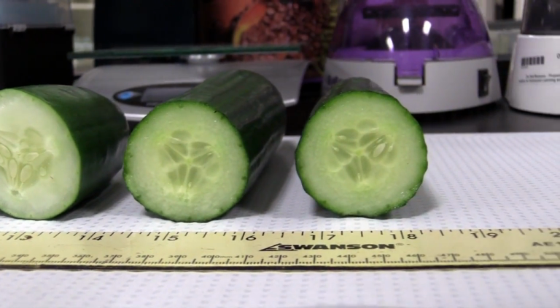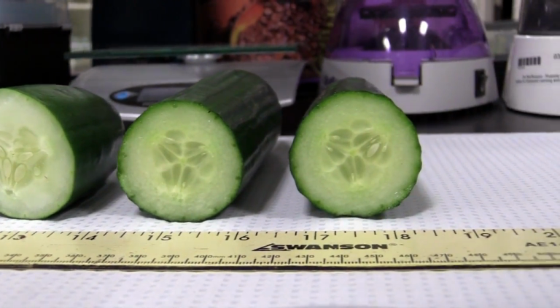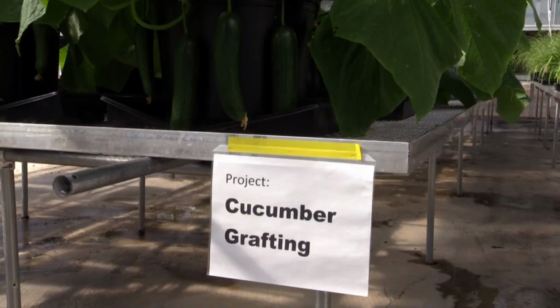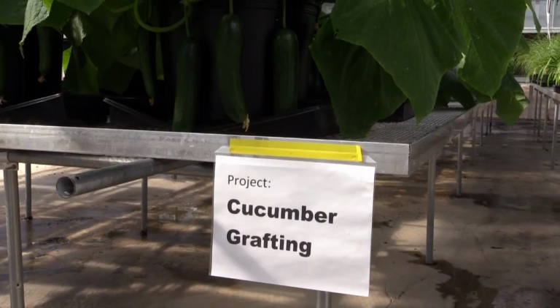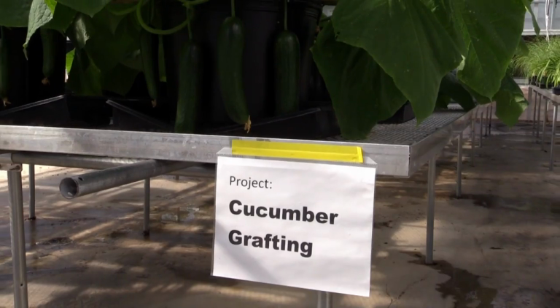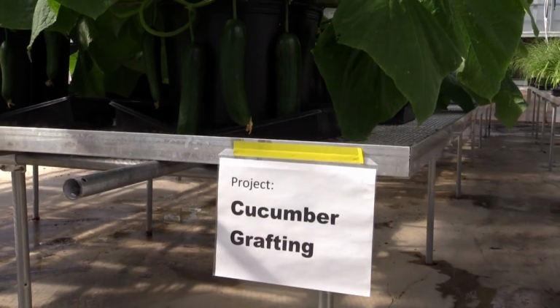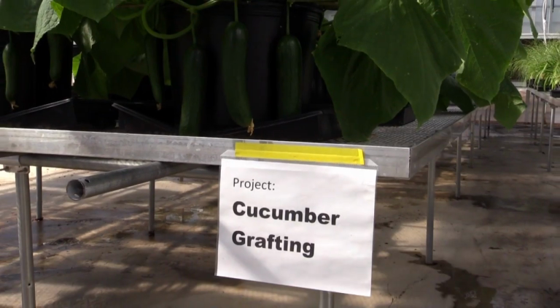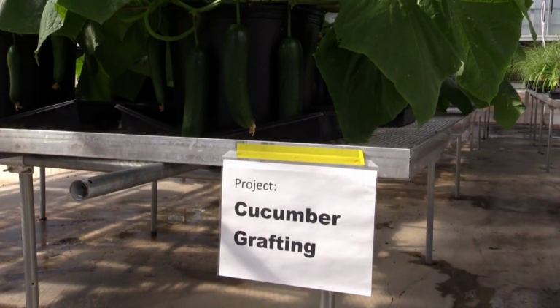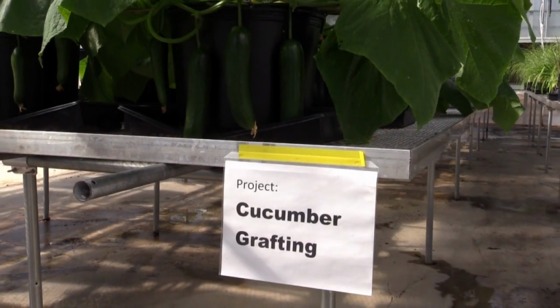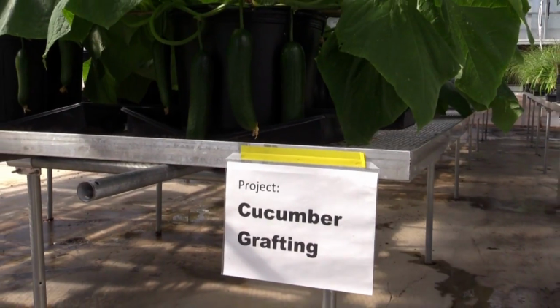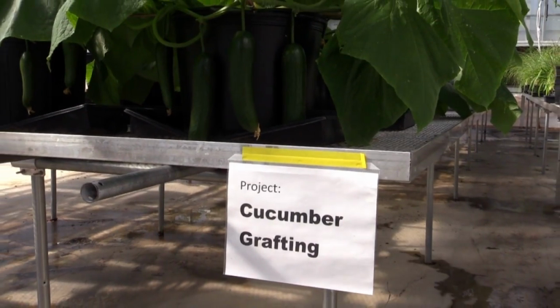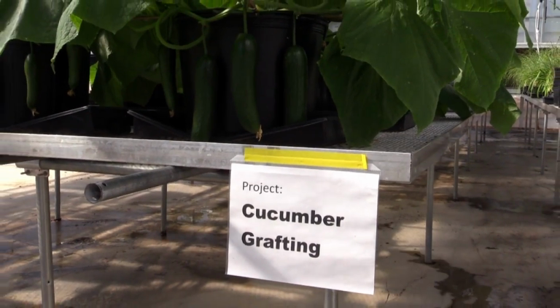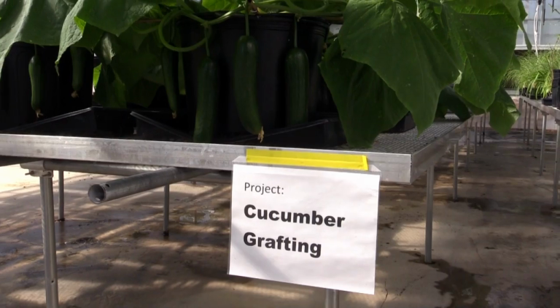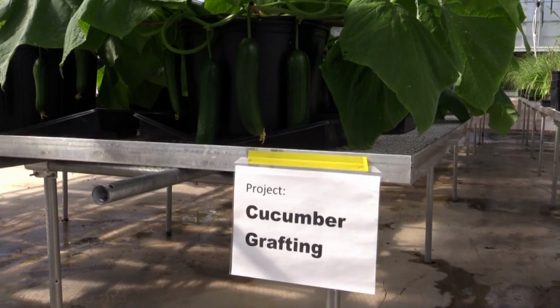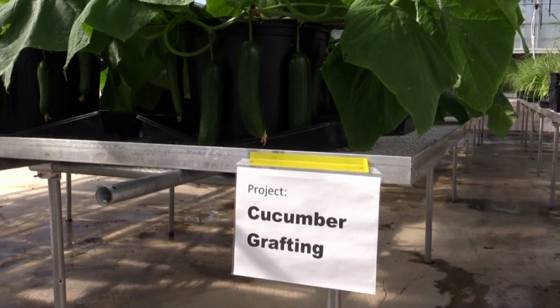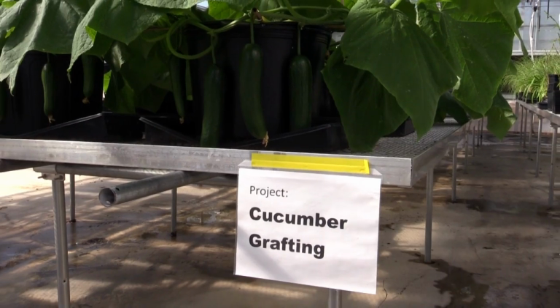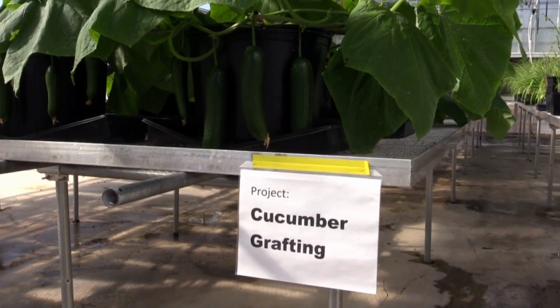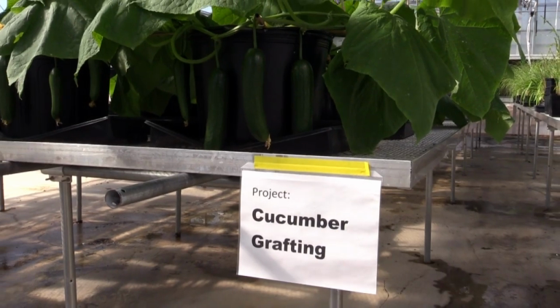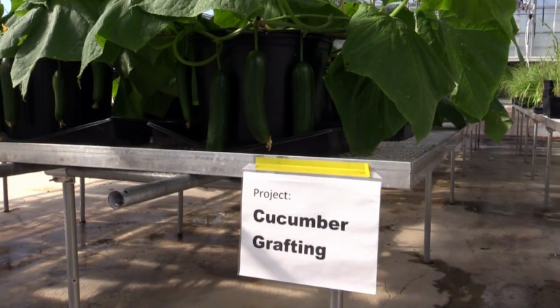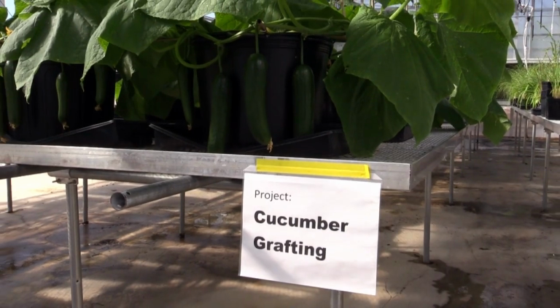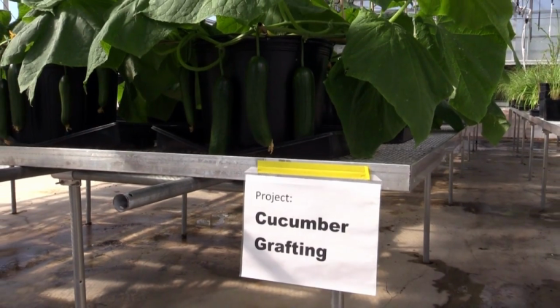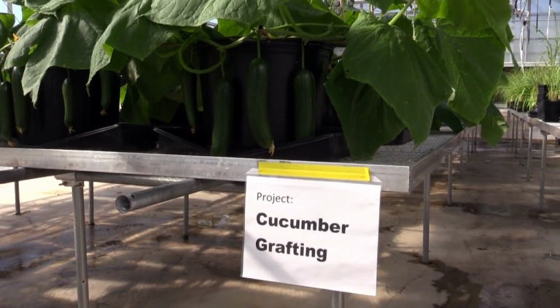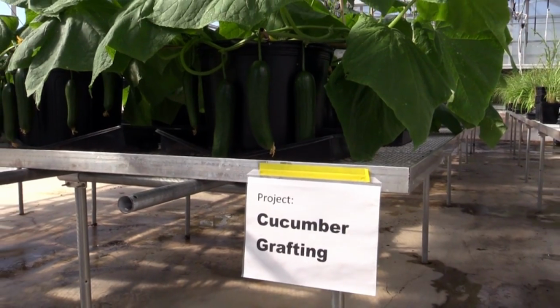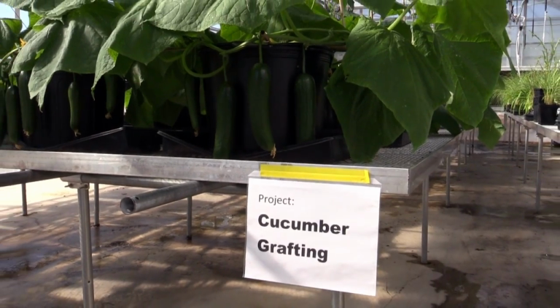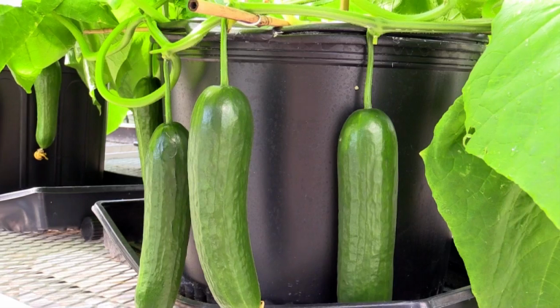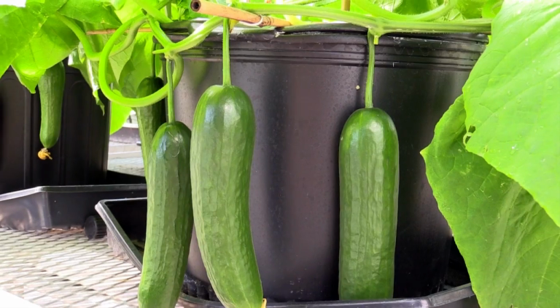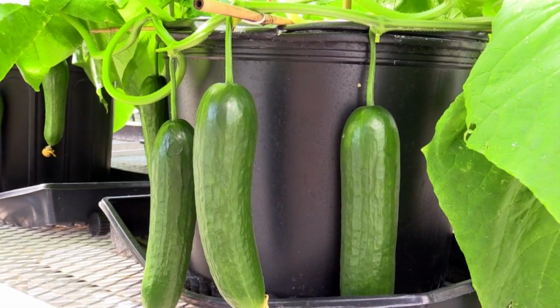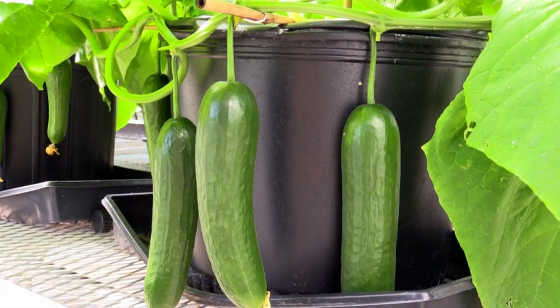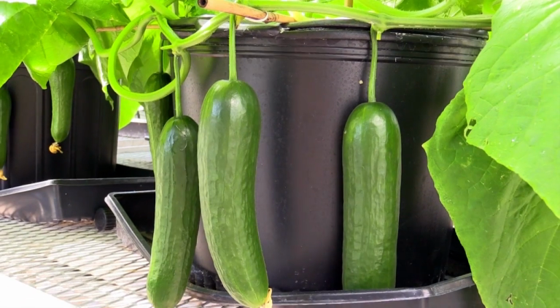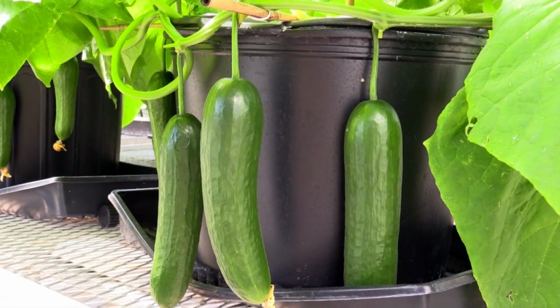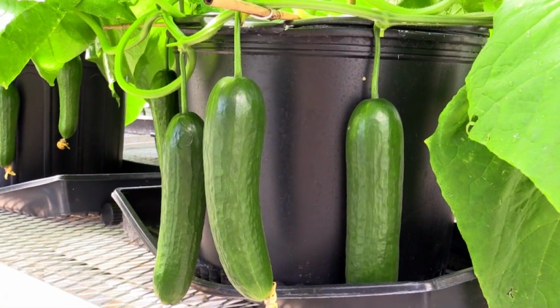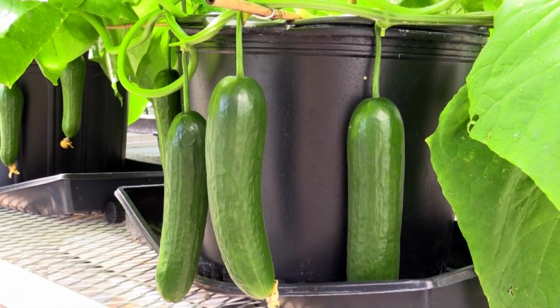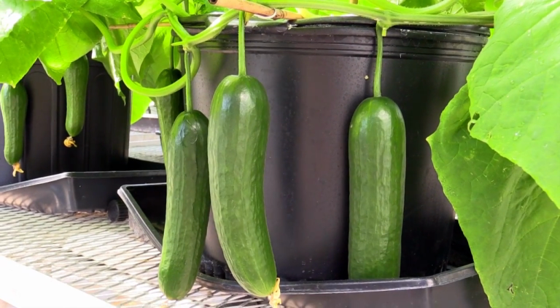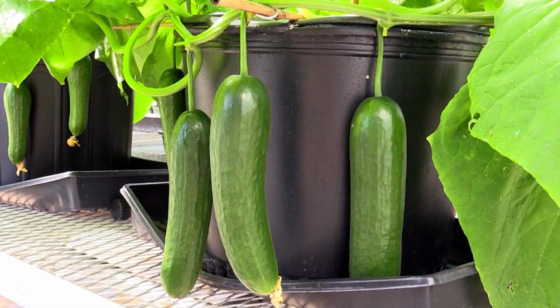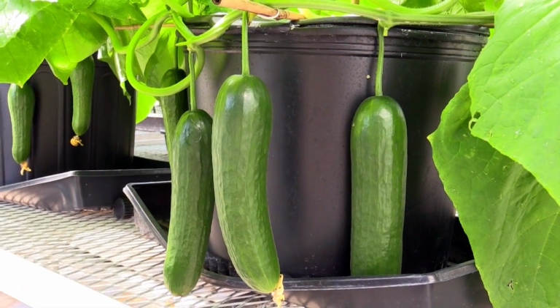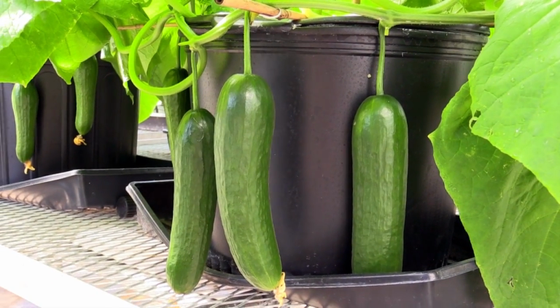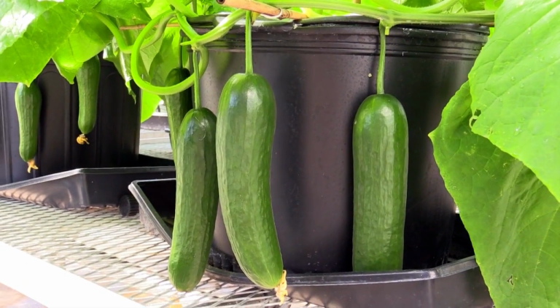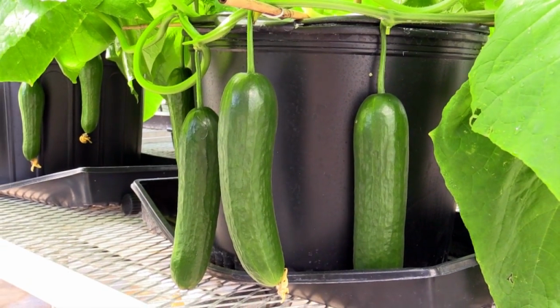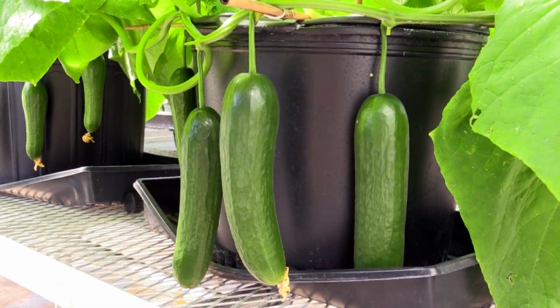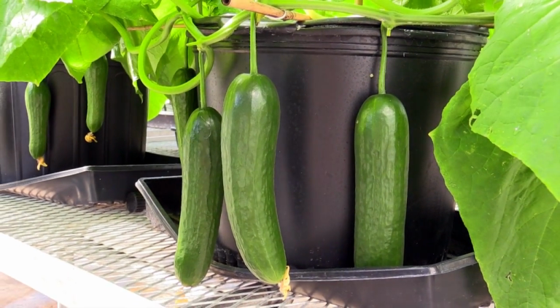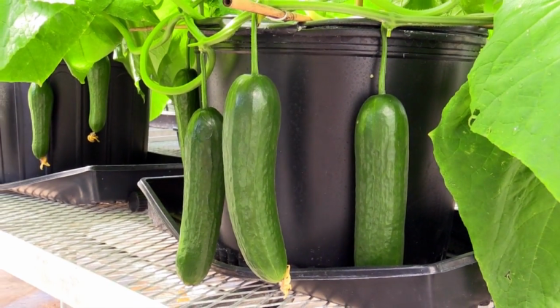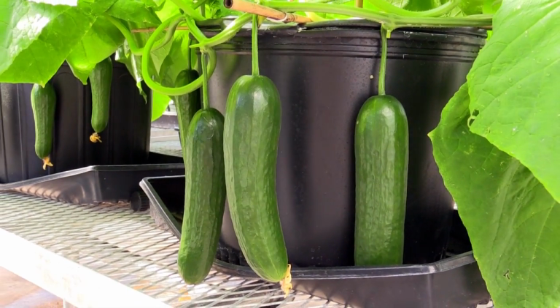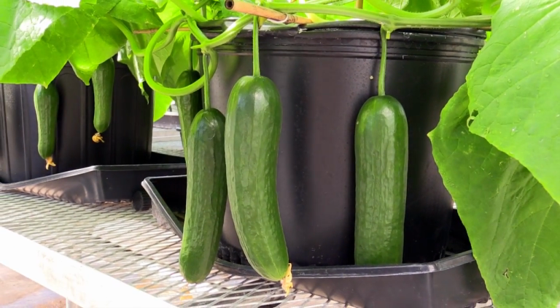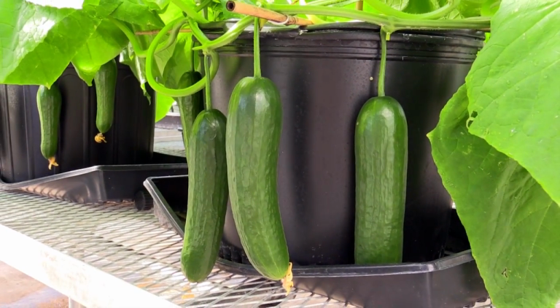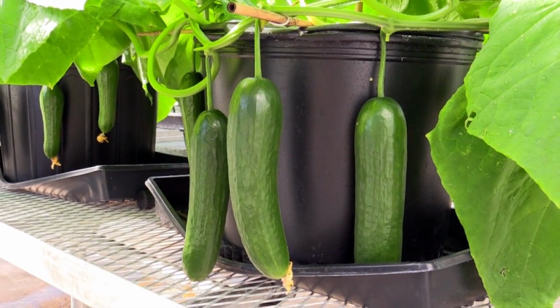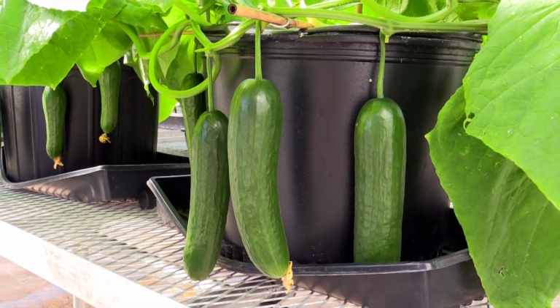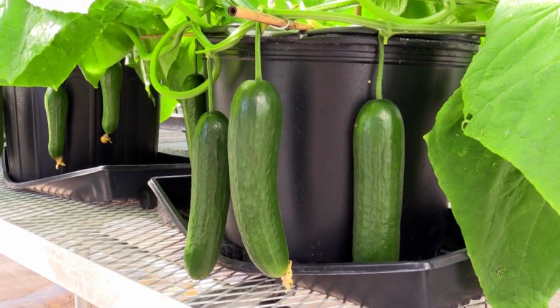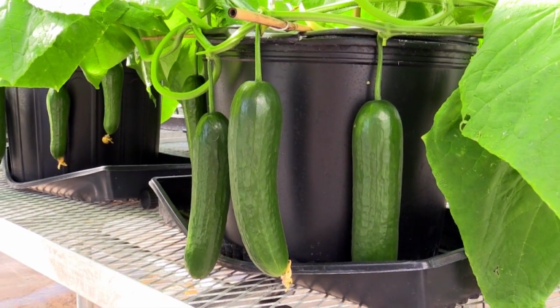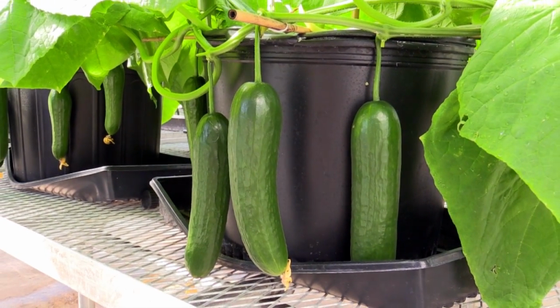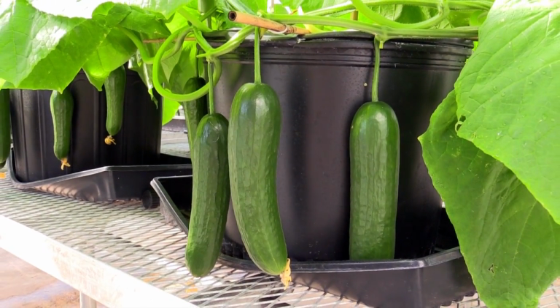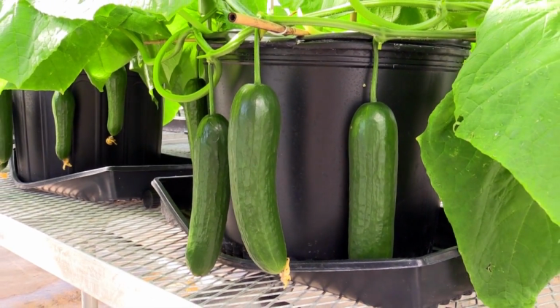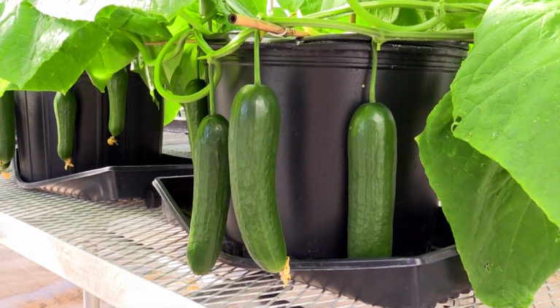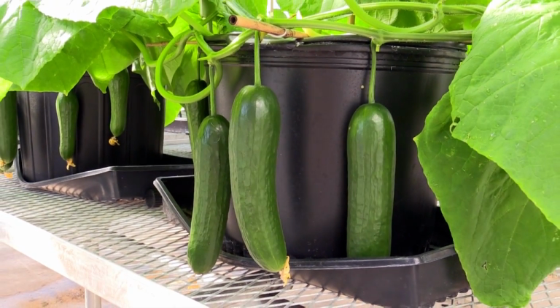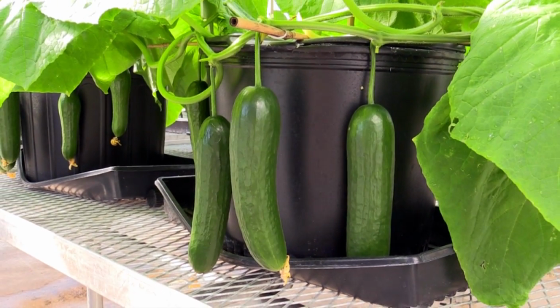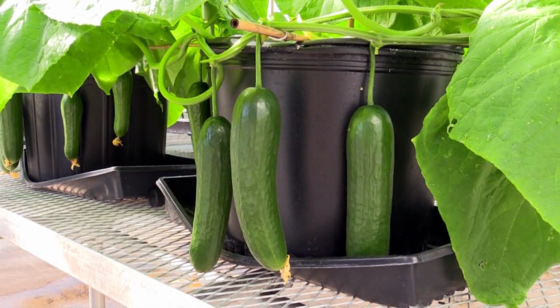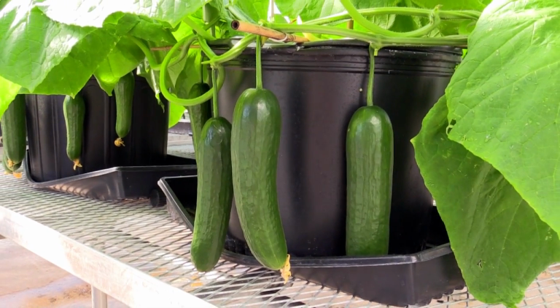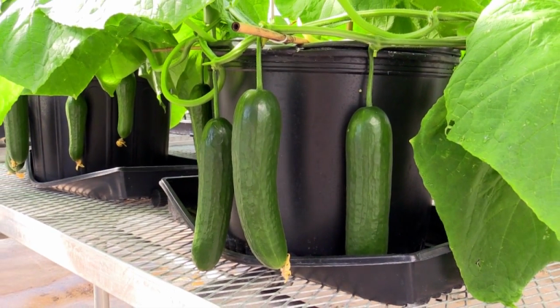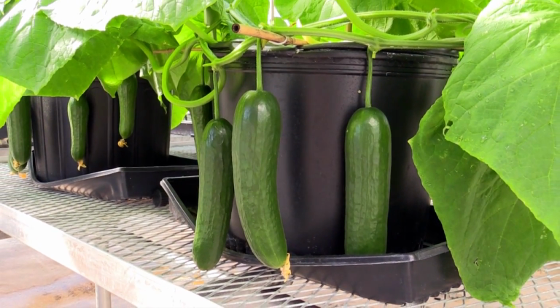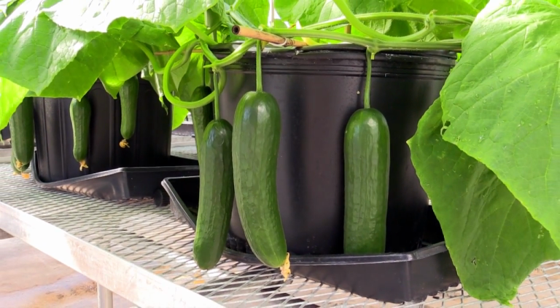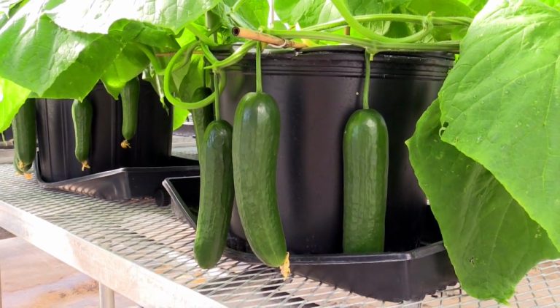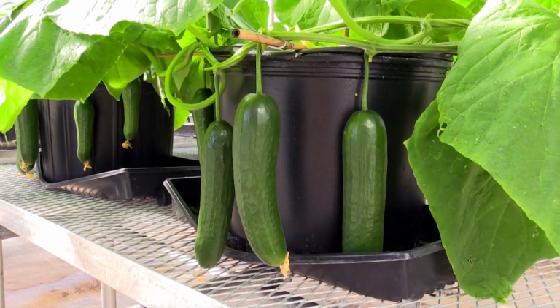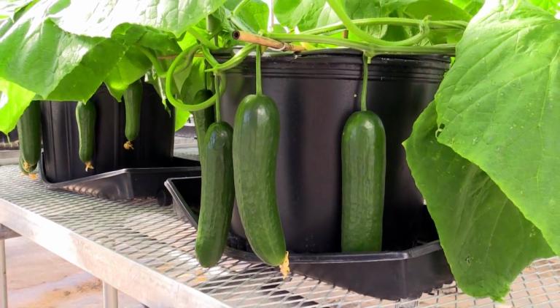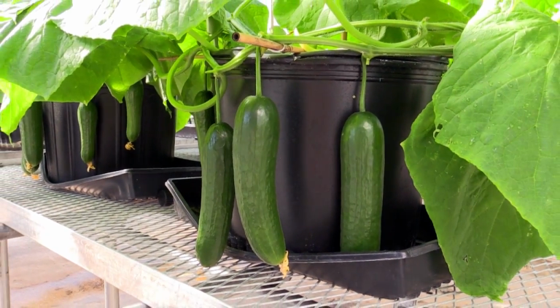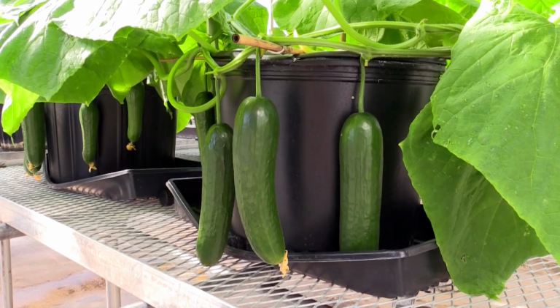The Institute for Advanced Learning and Research welcomes the opportunity to collaborate with growers interested in learning this technique and participating in field research with us.